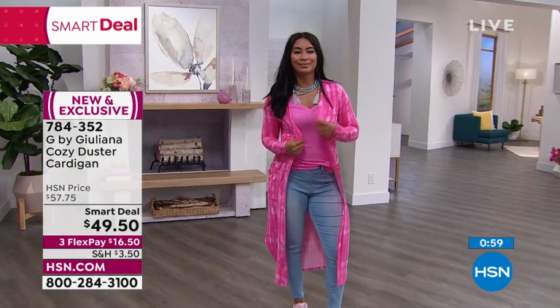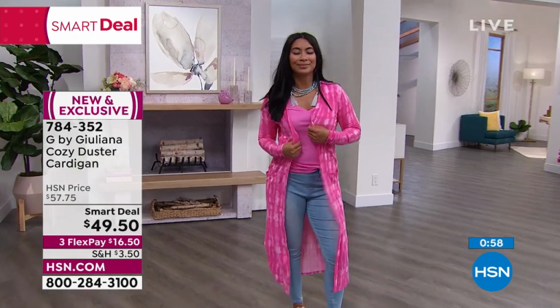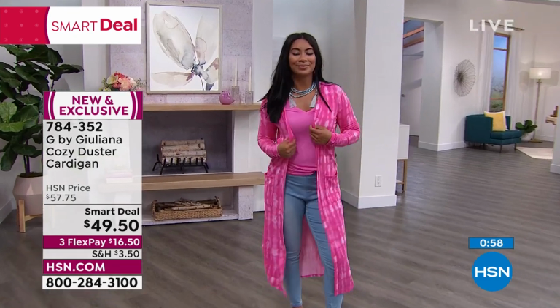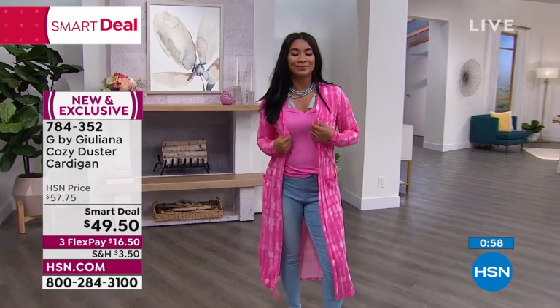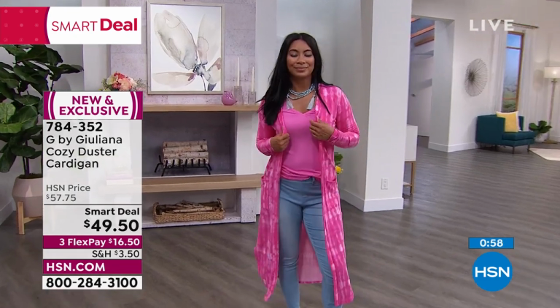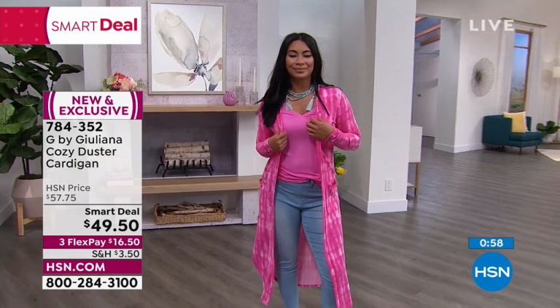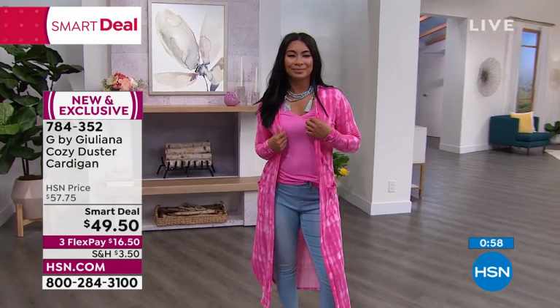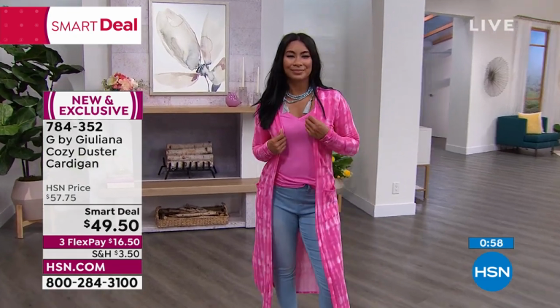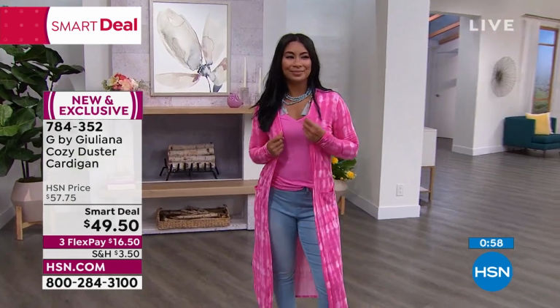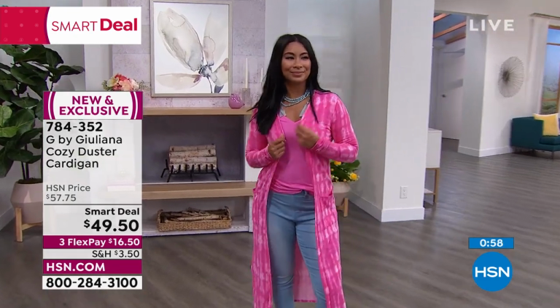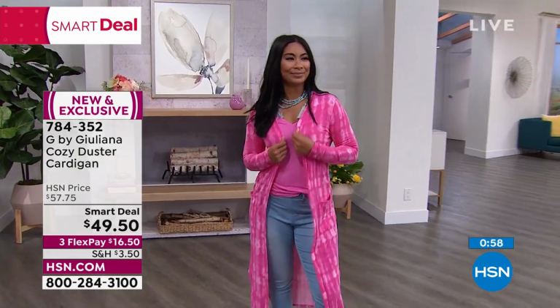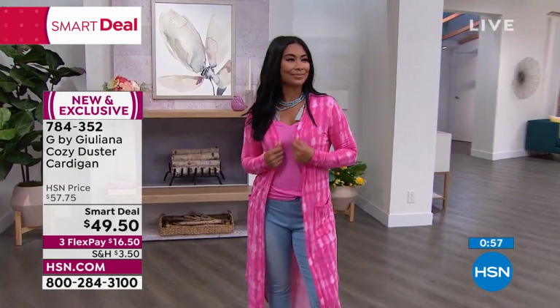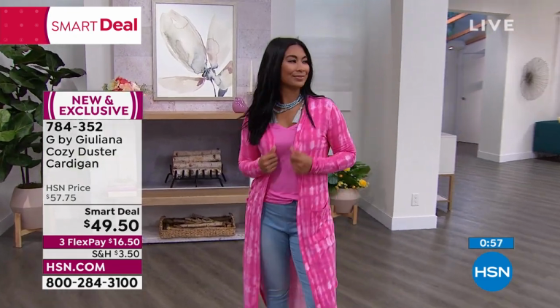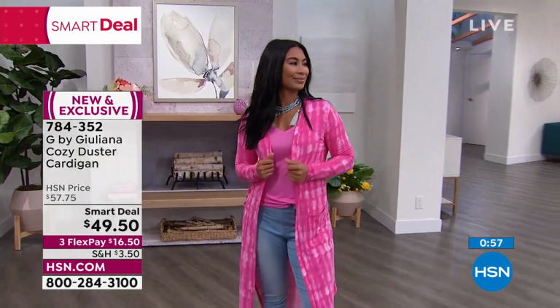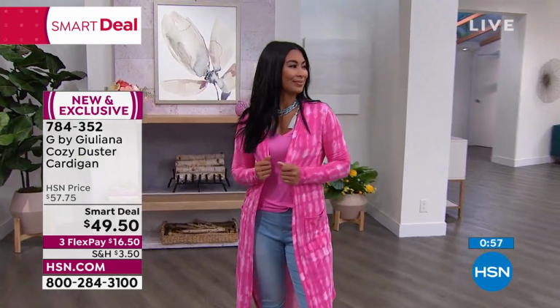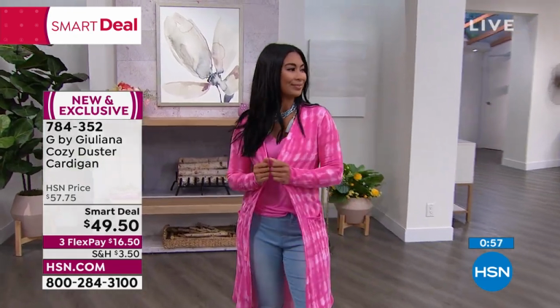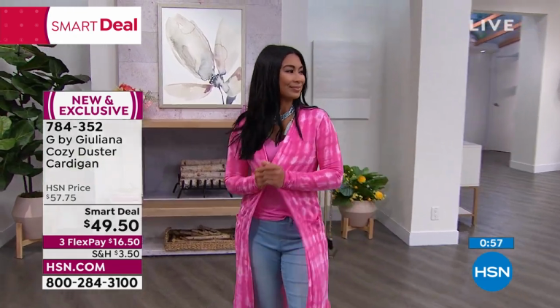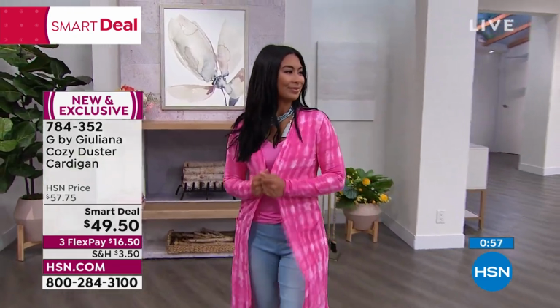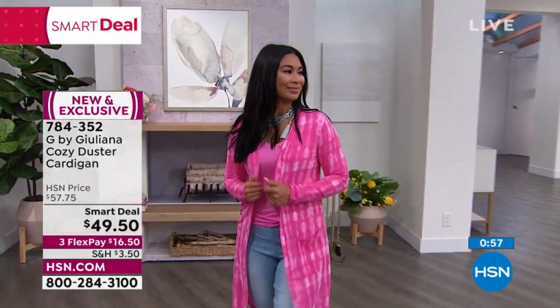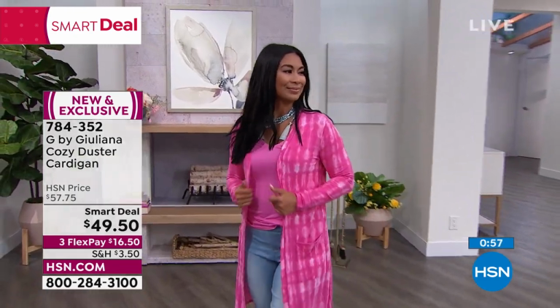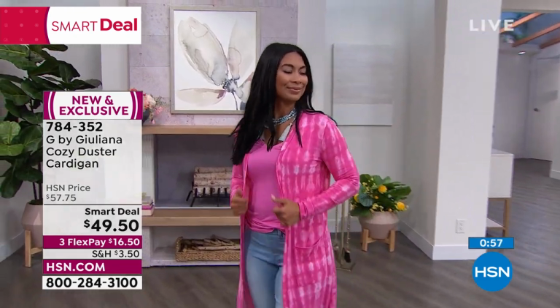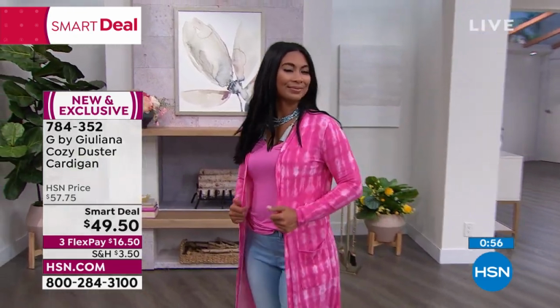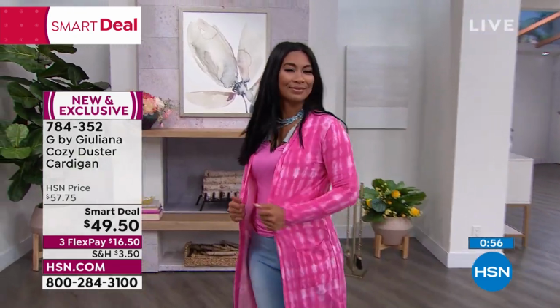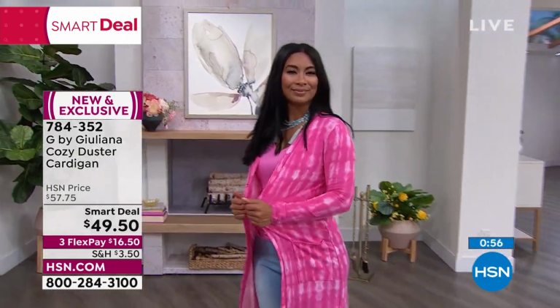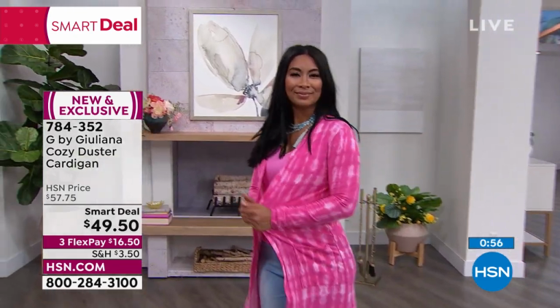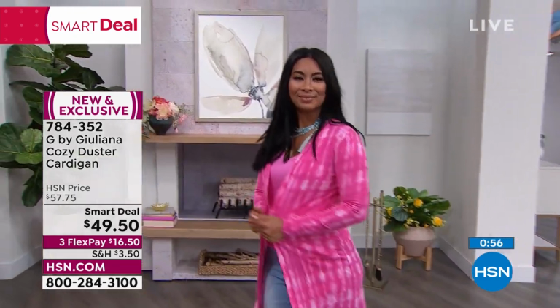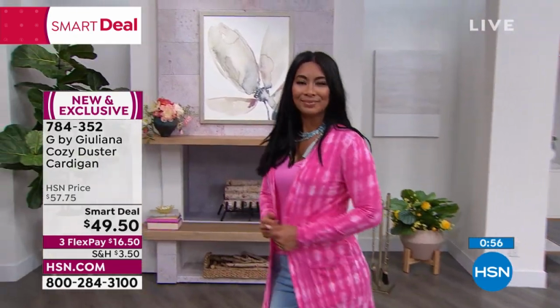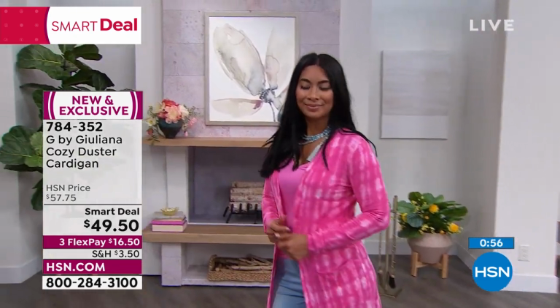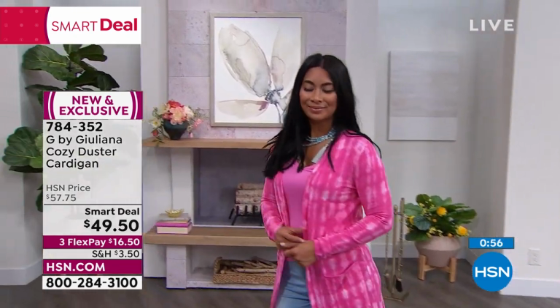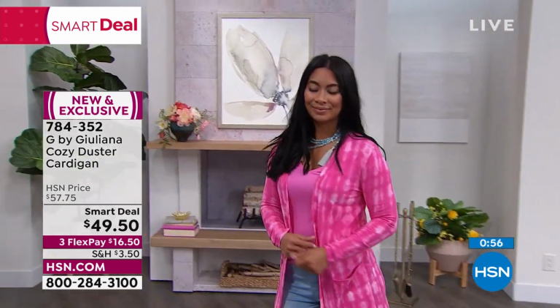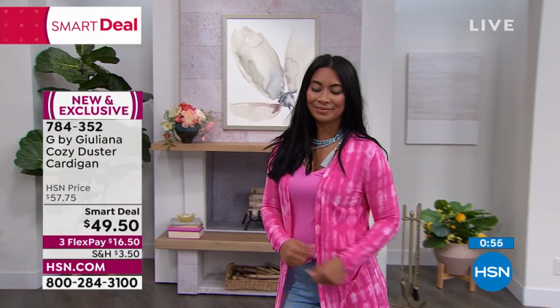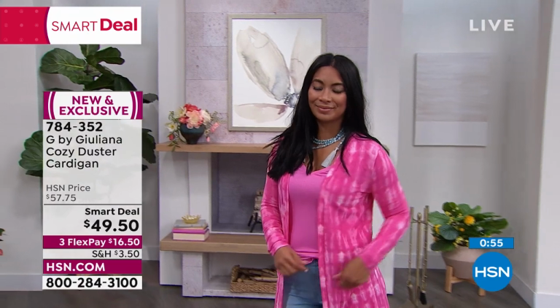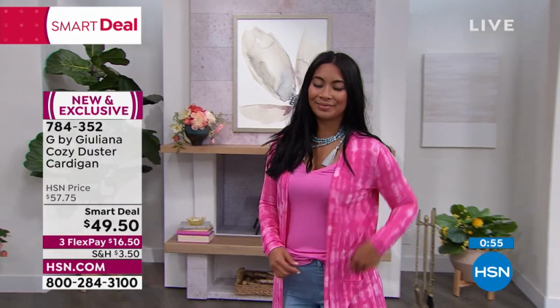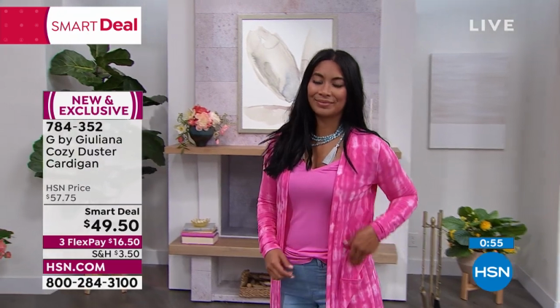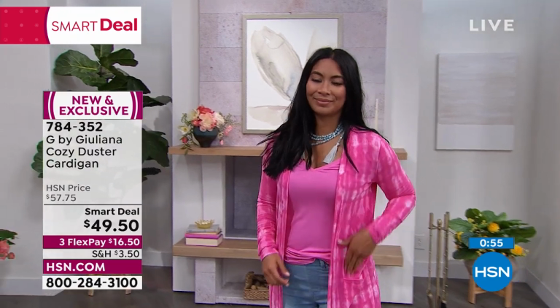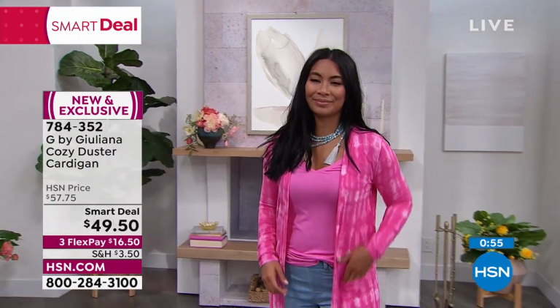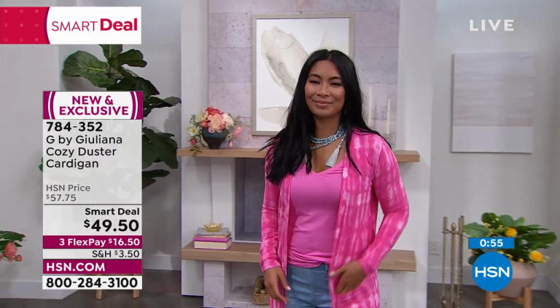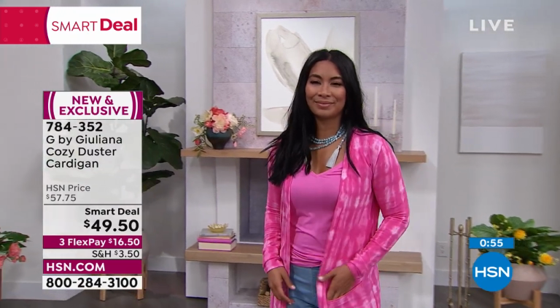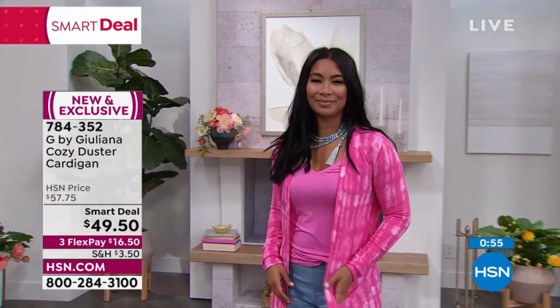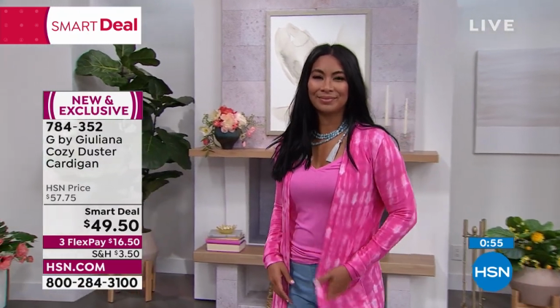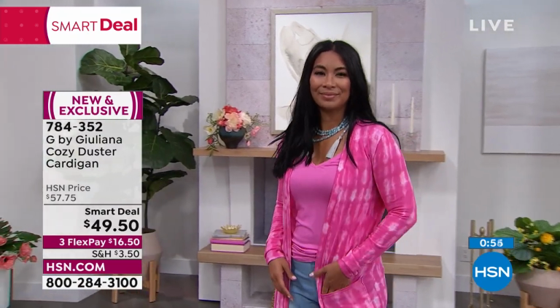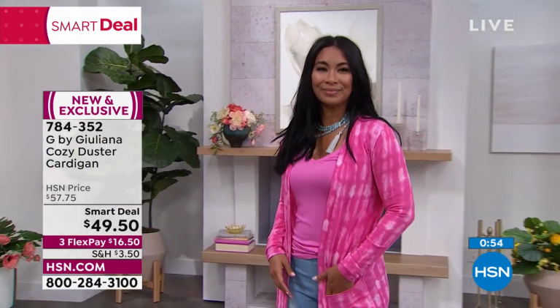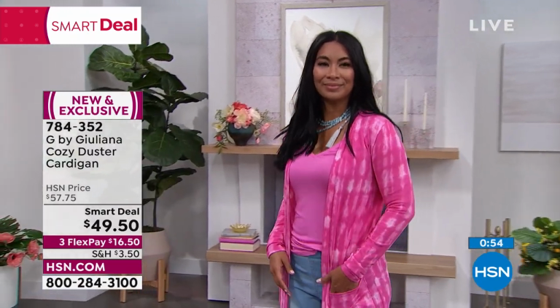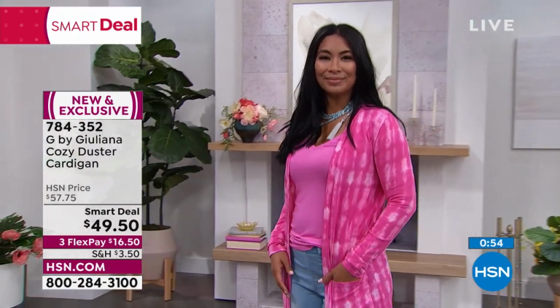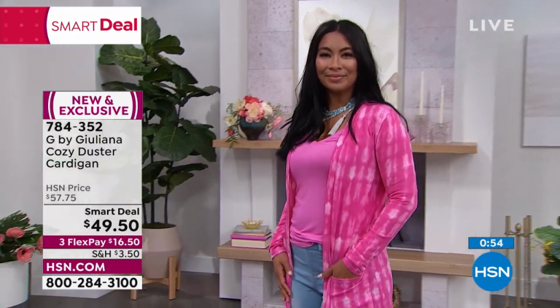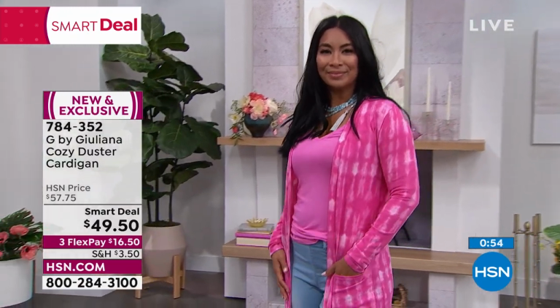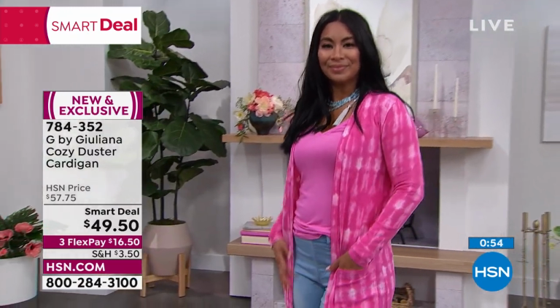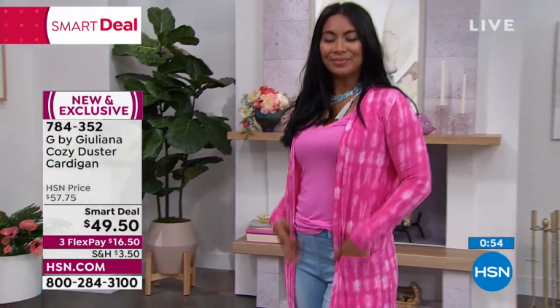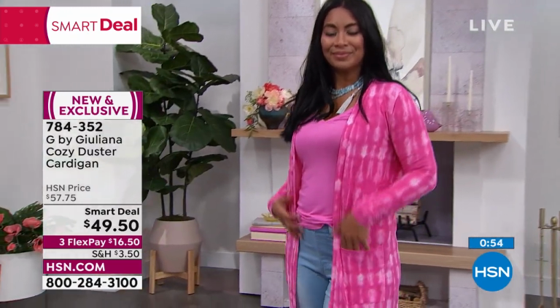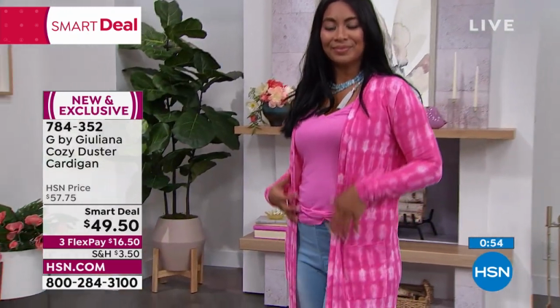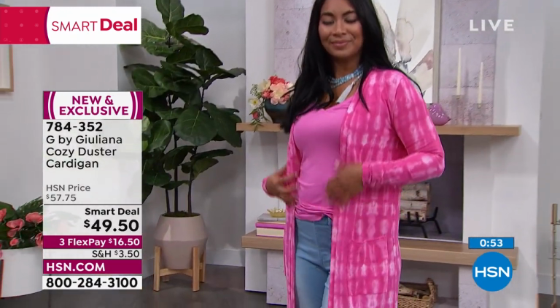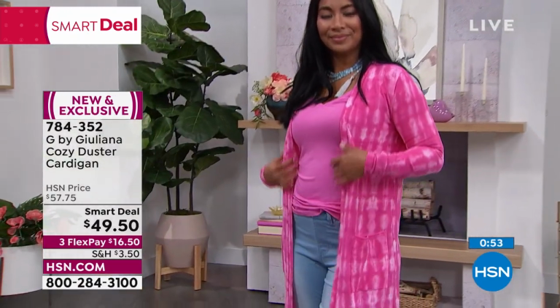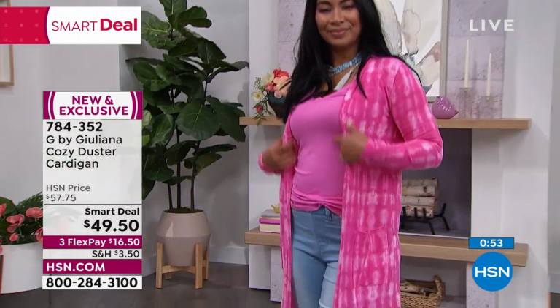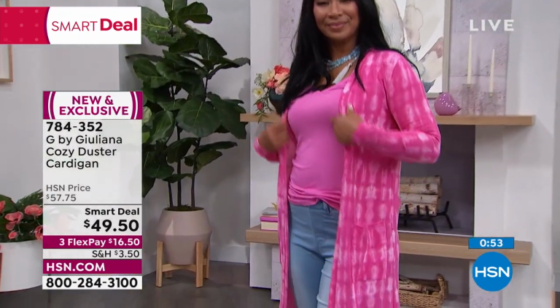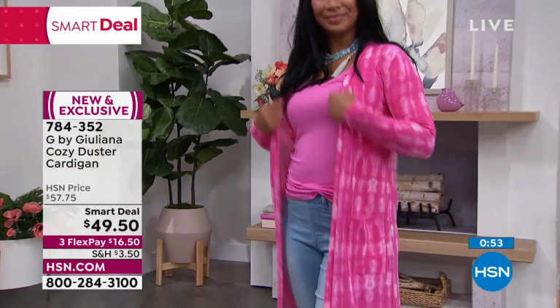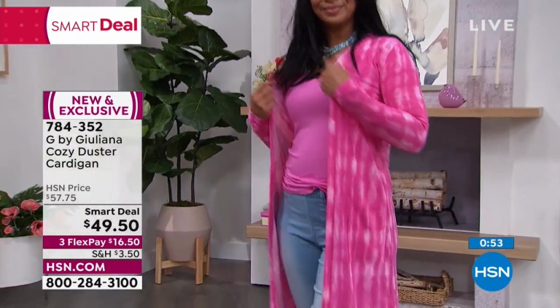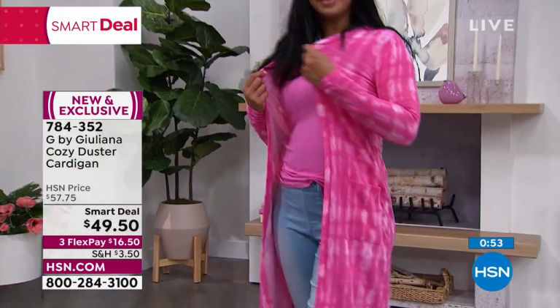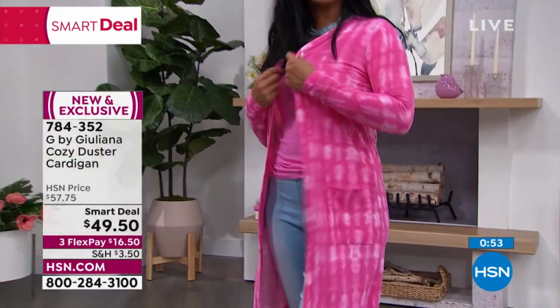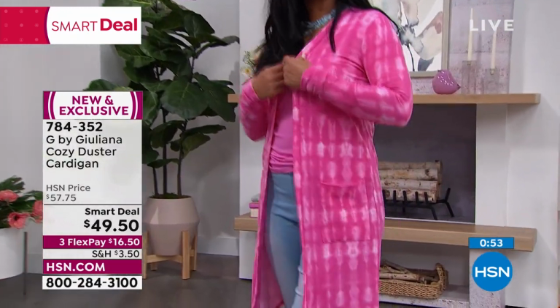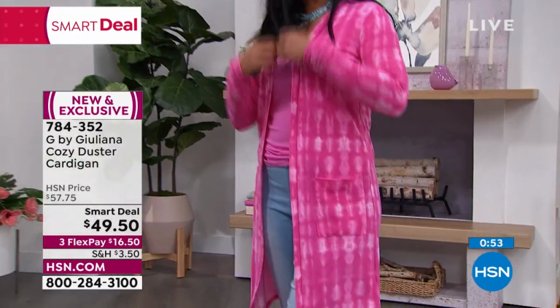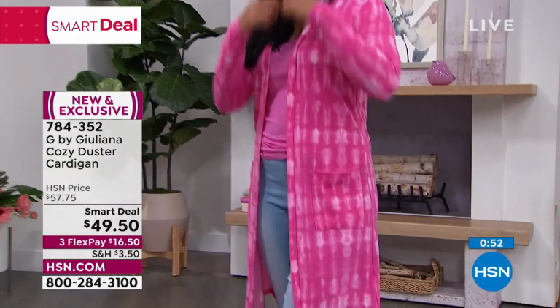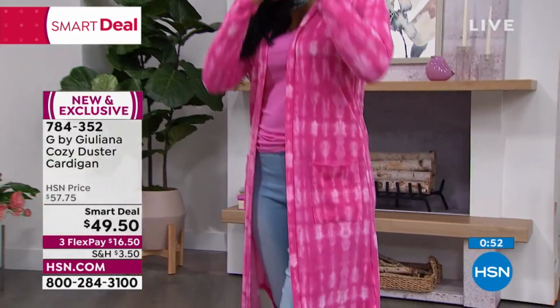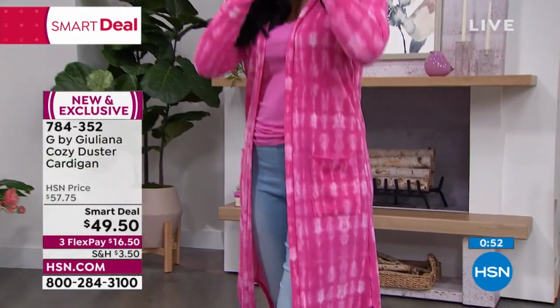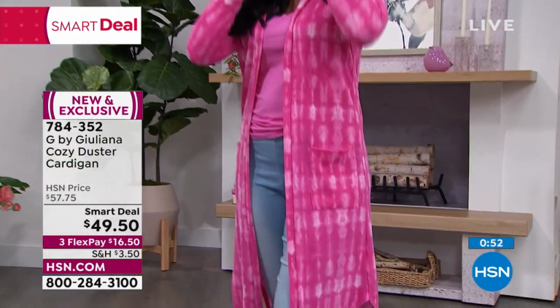The Shibori print is that noncommittal print. It's not tie dye and it's not animal print. What is it? Right?